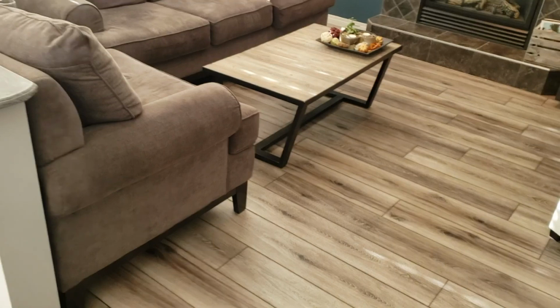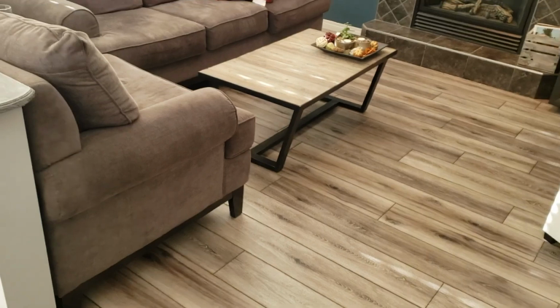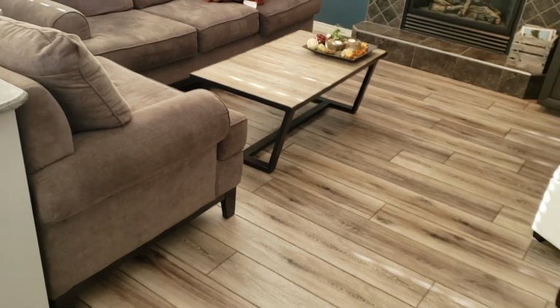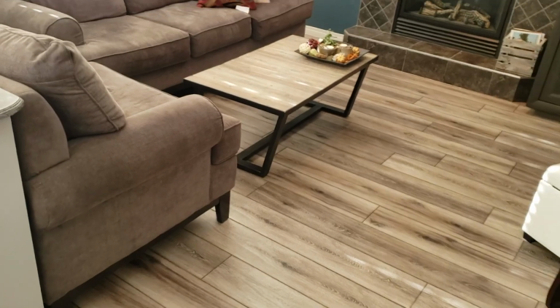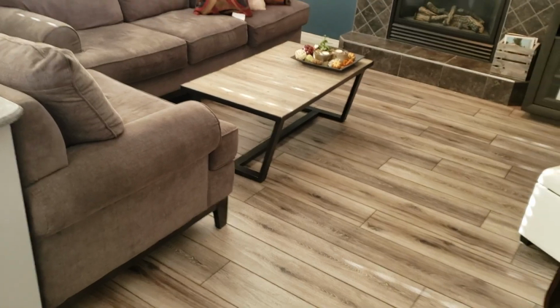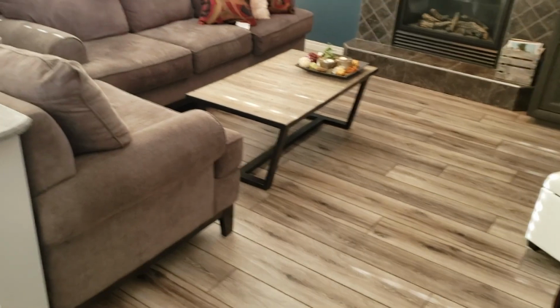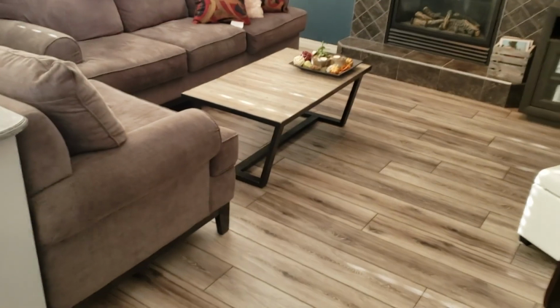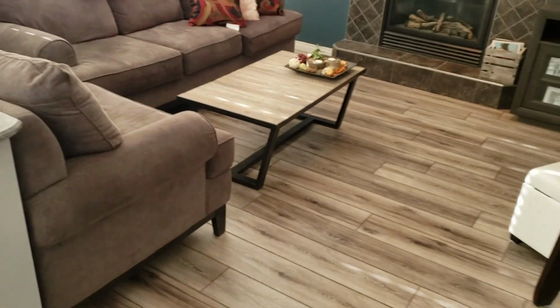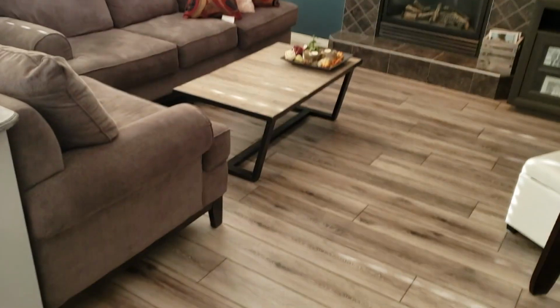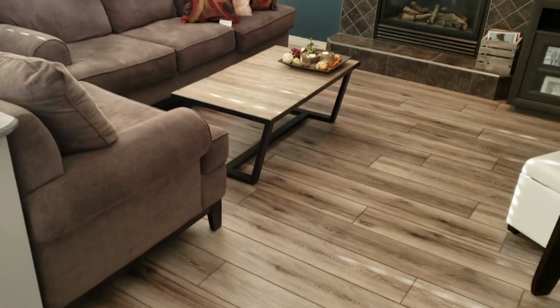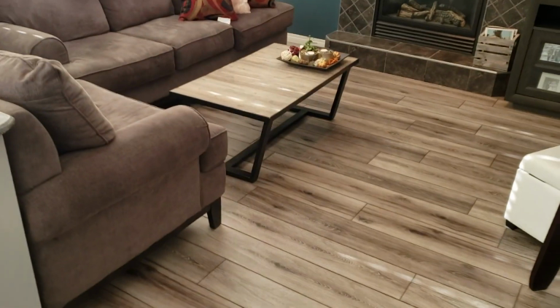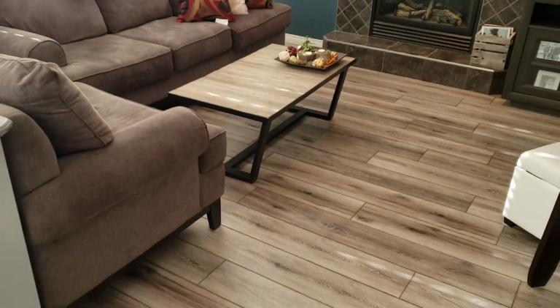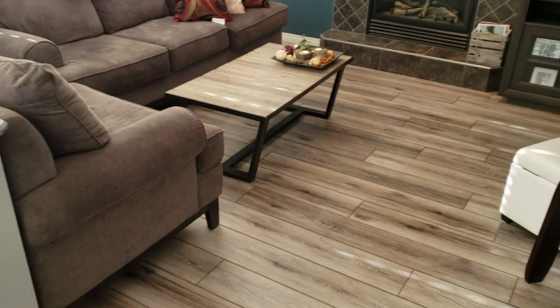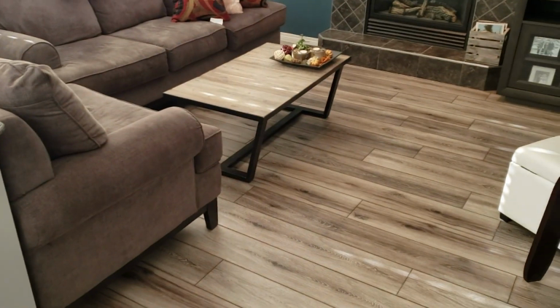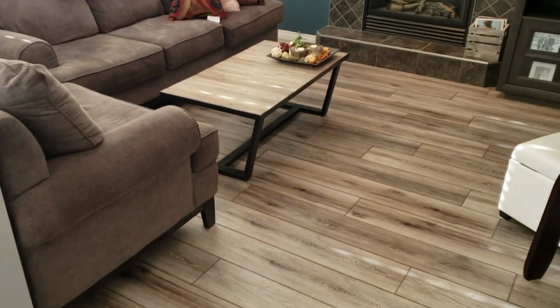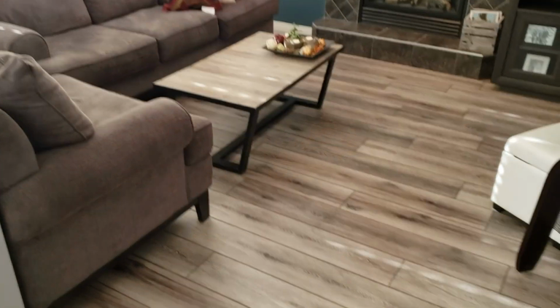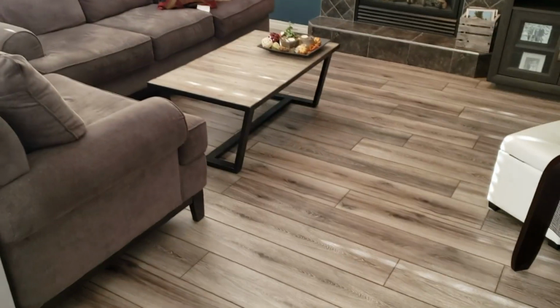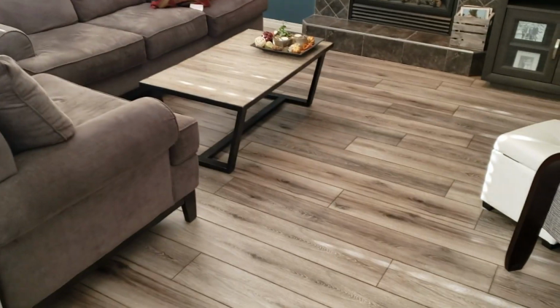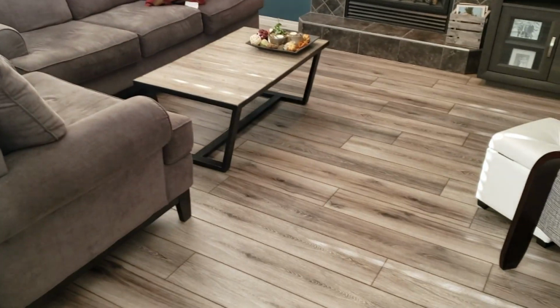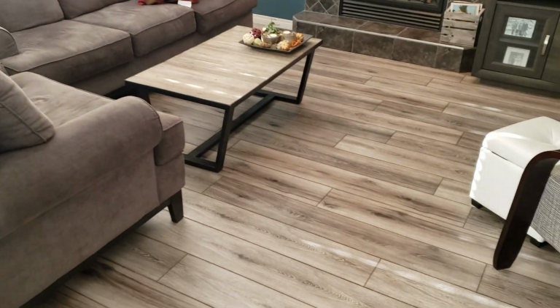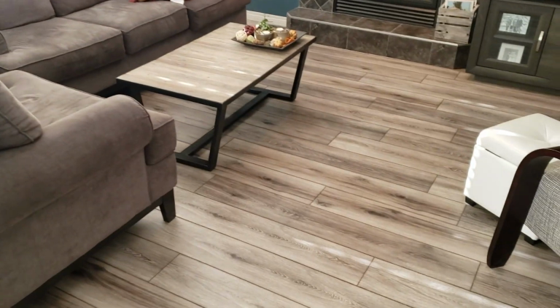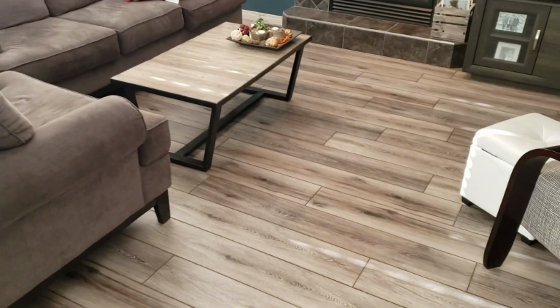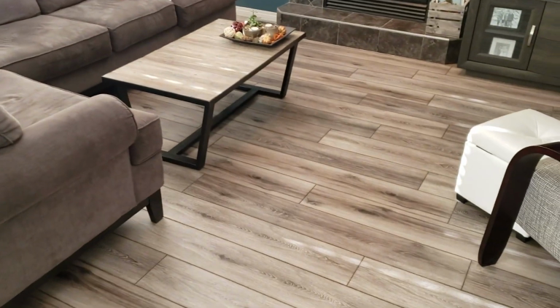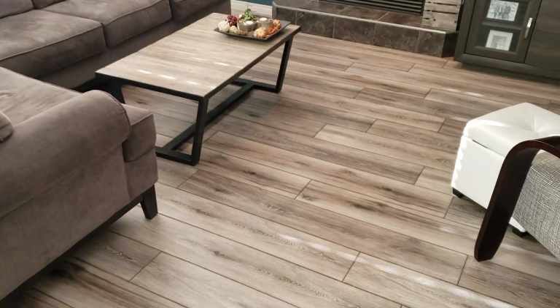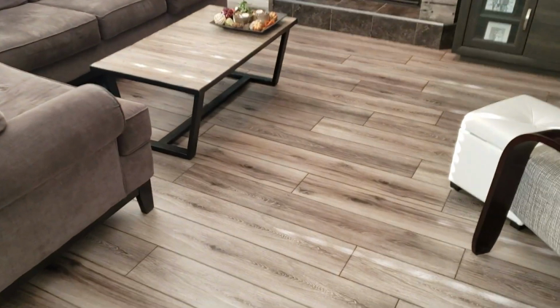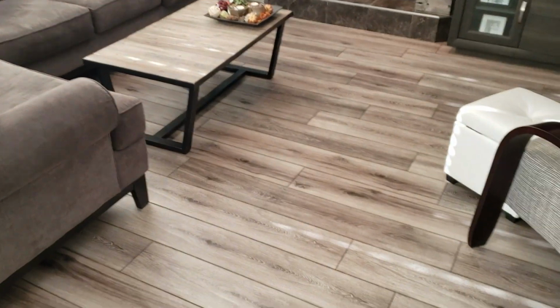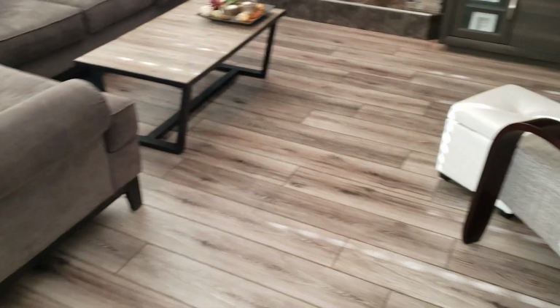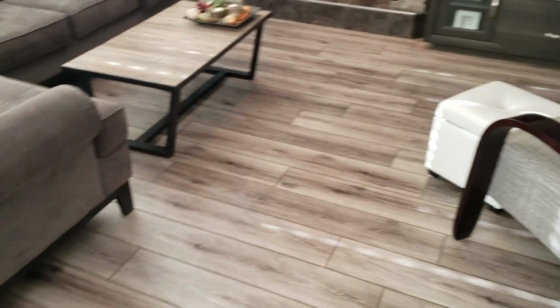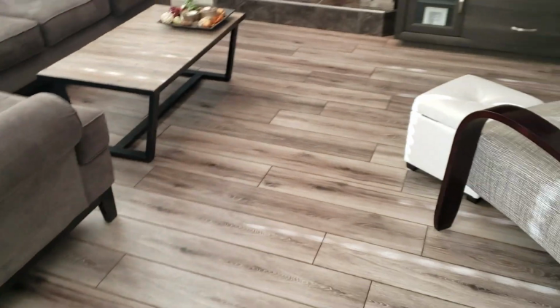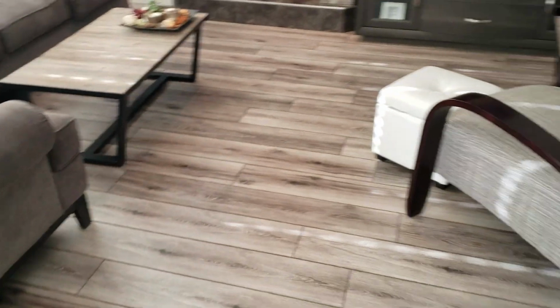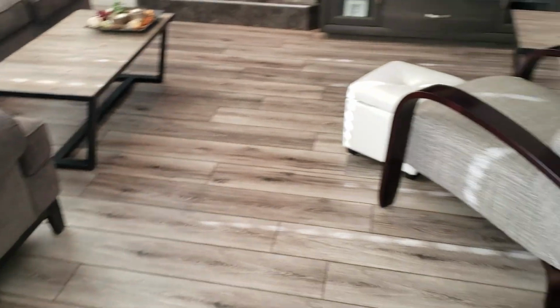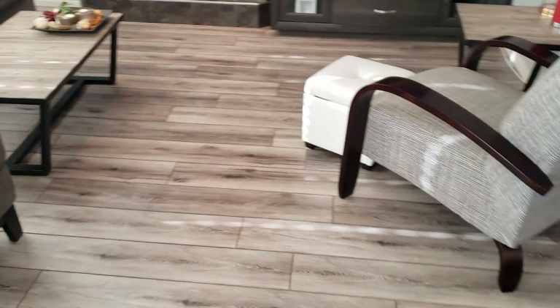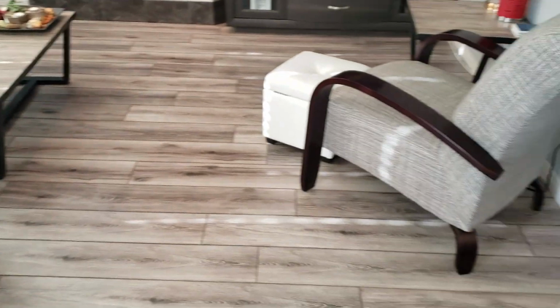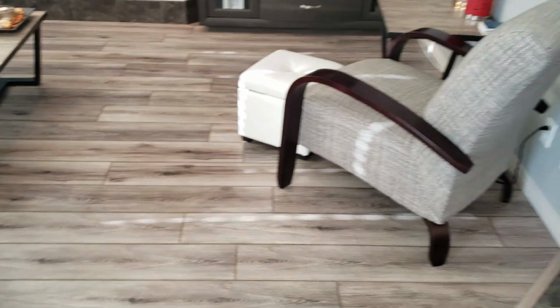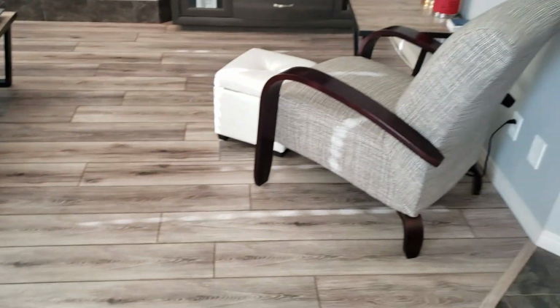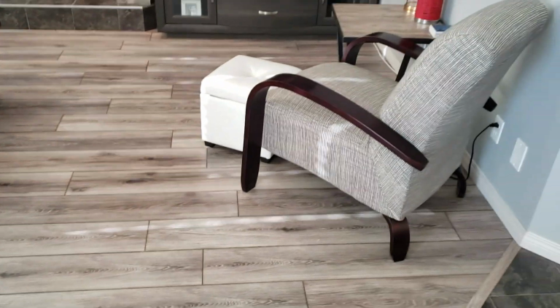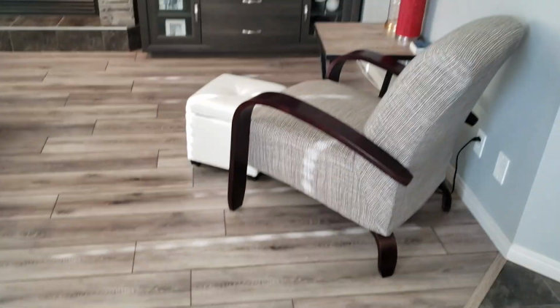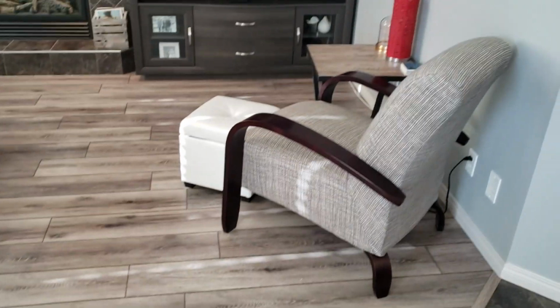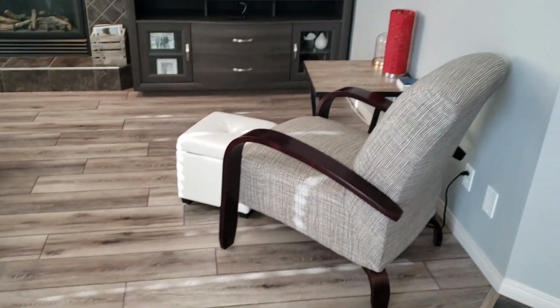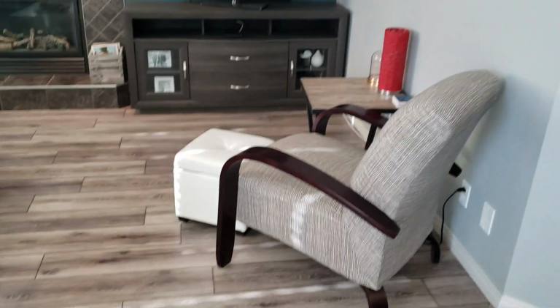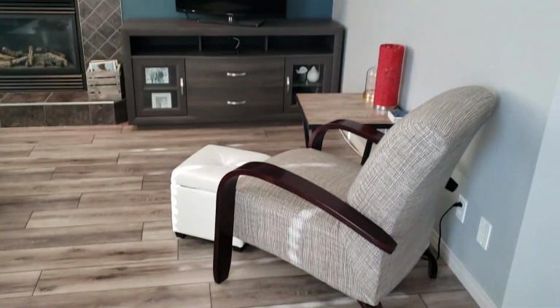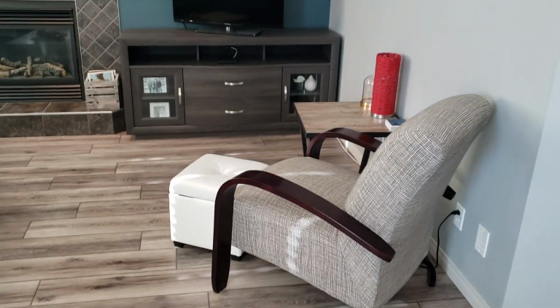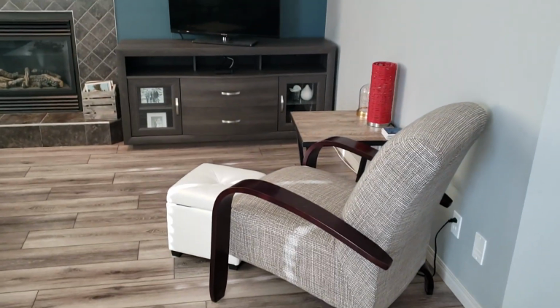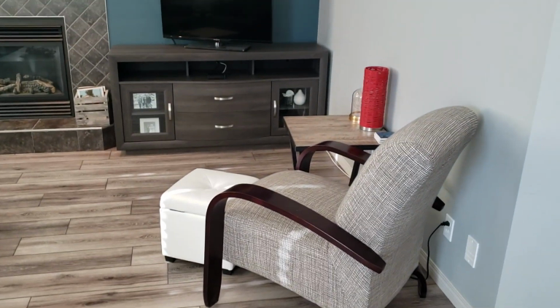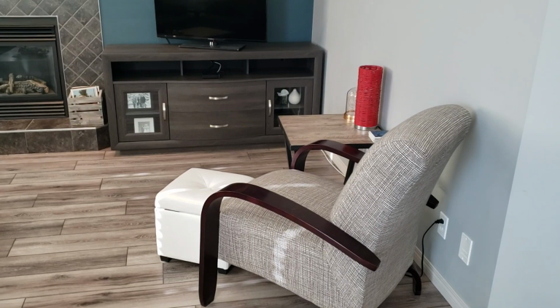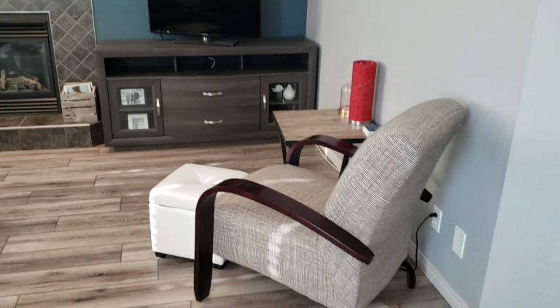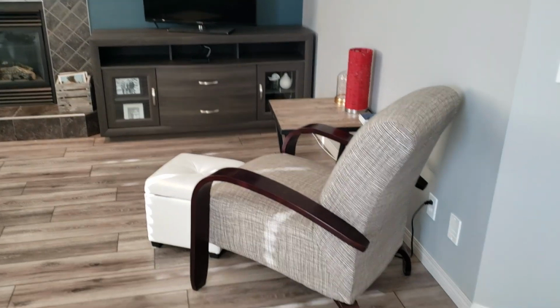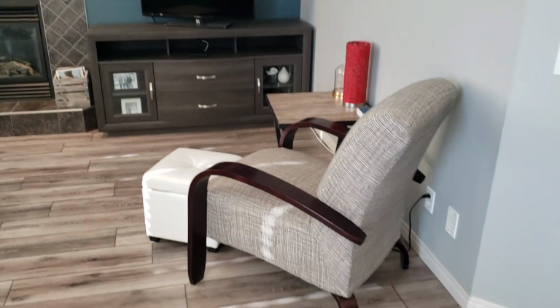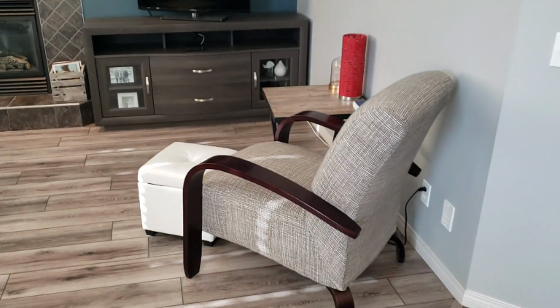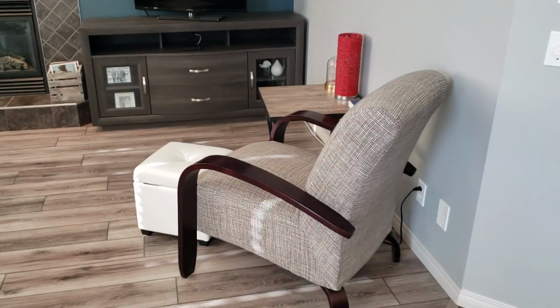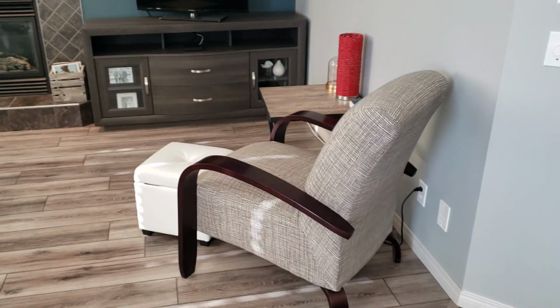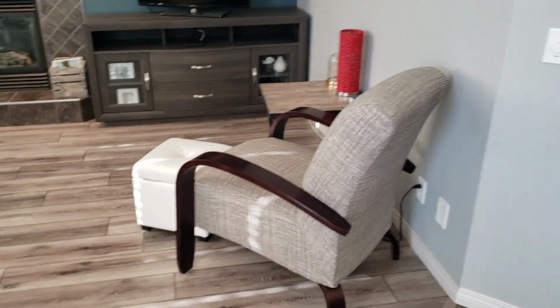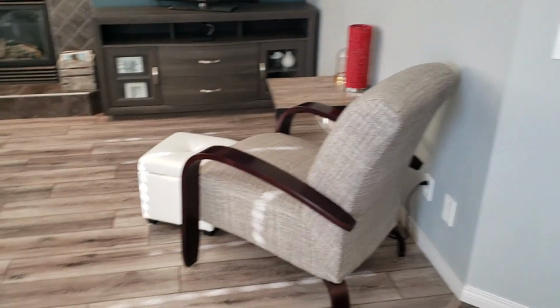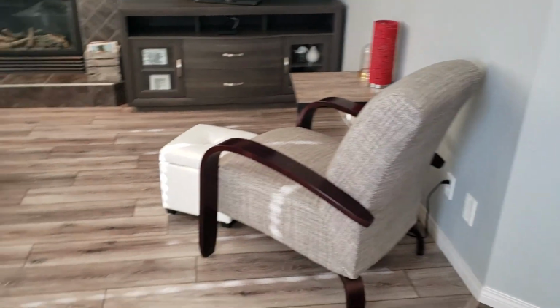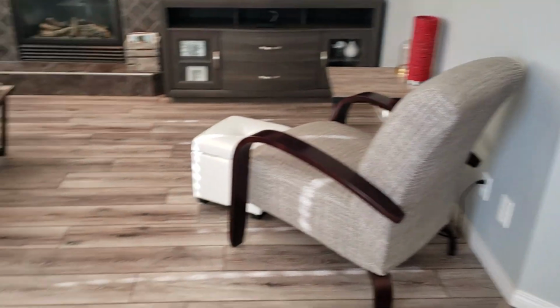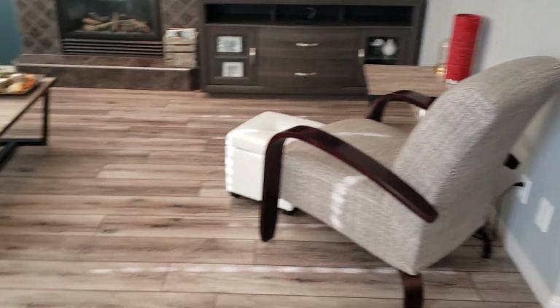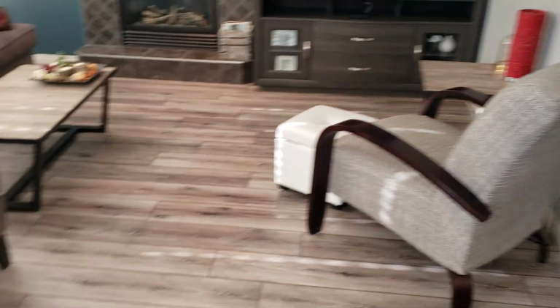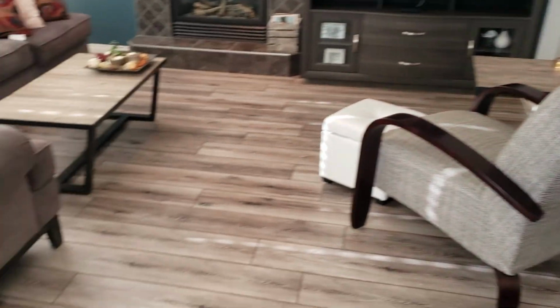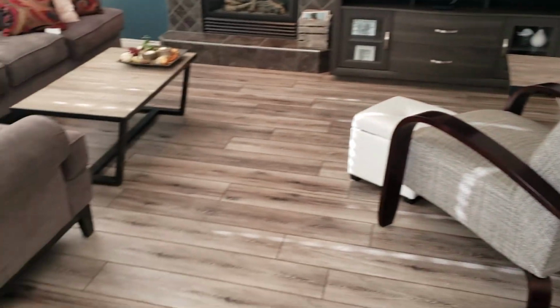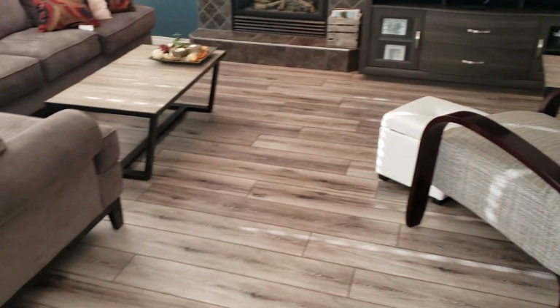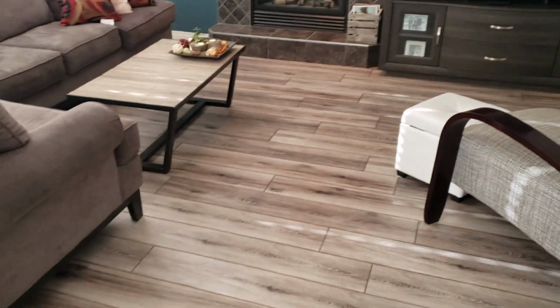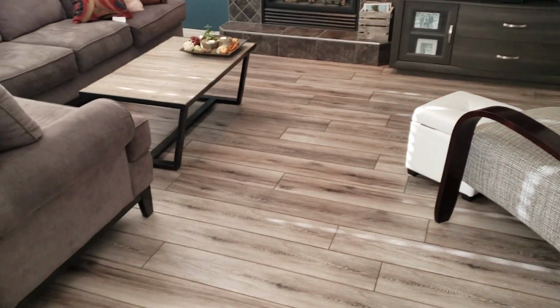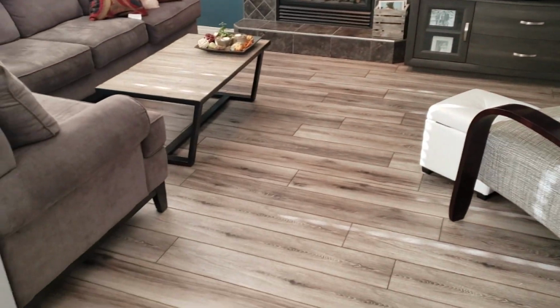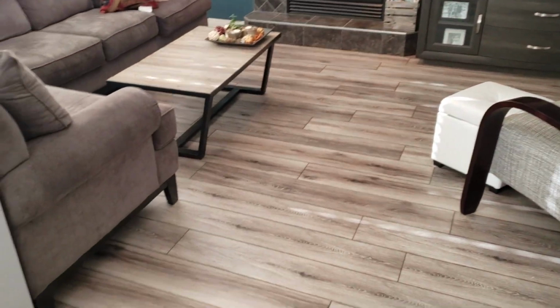Hey guys, we got our floors redone. Rather than take a couple pictures, I thought I would just do a video. These are the new floors.